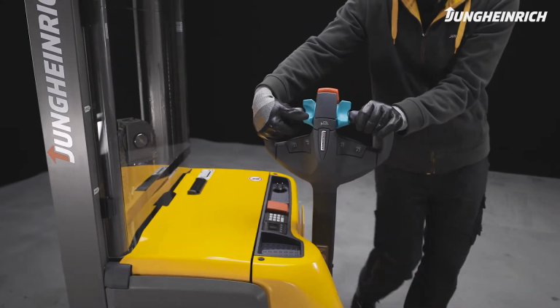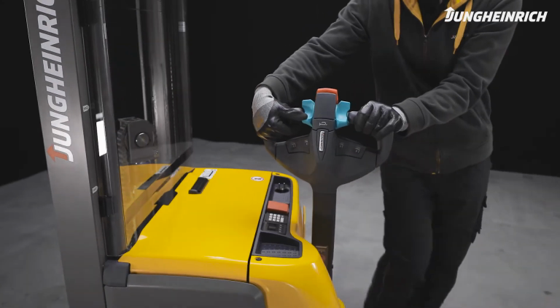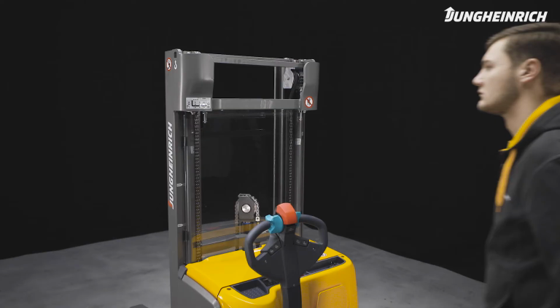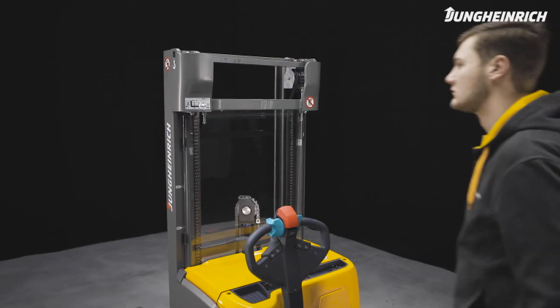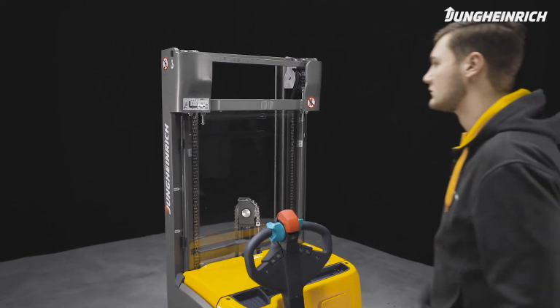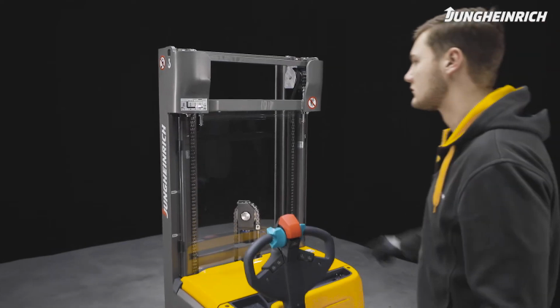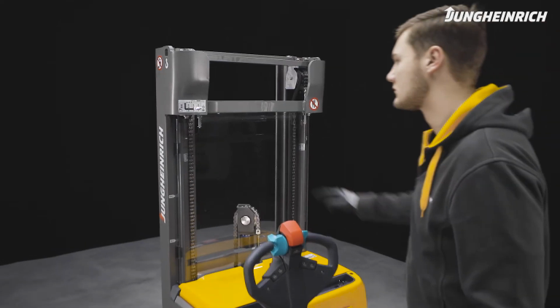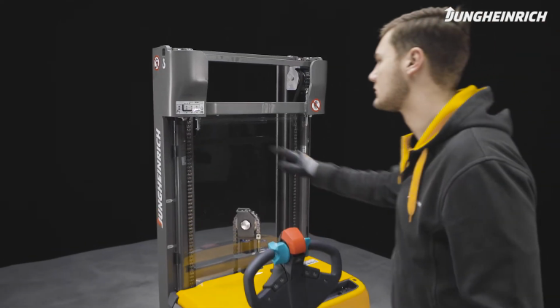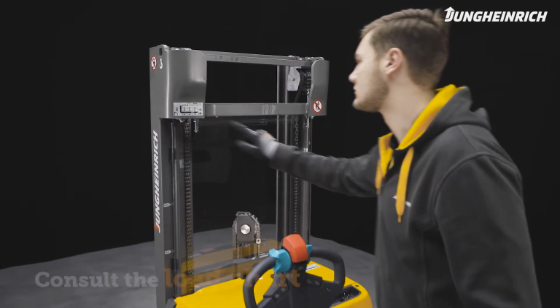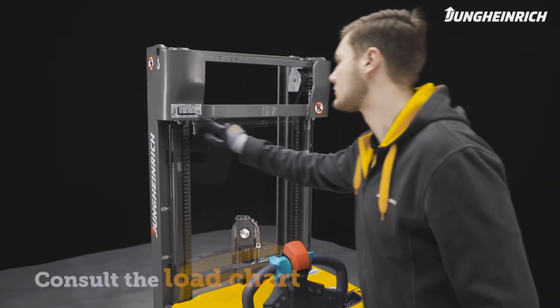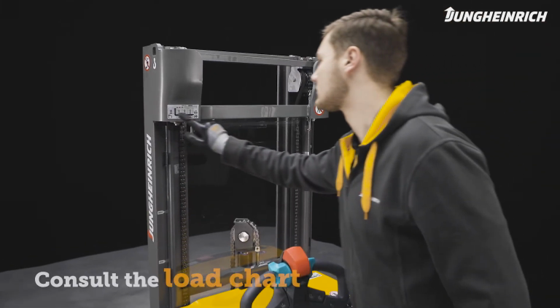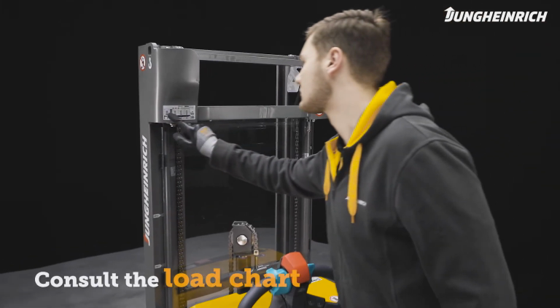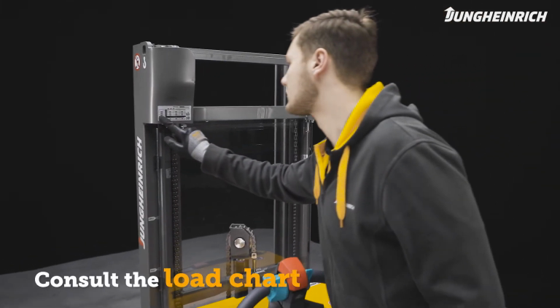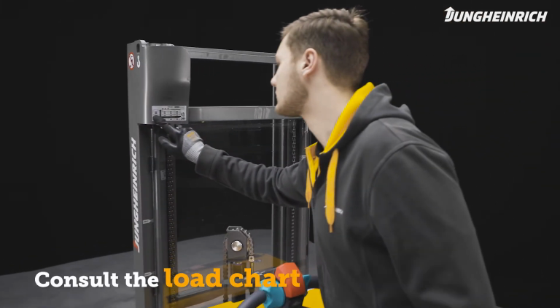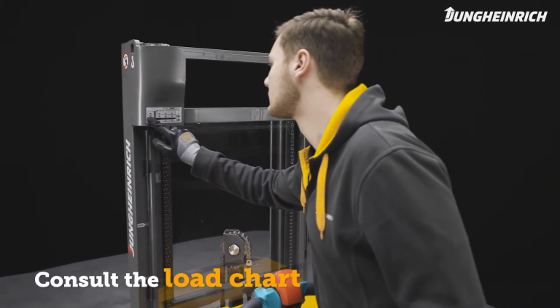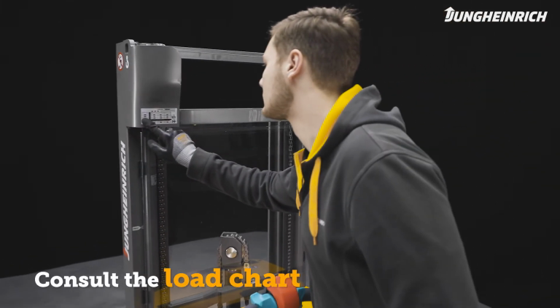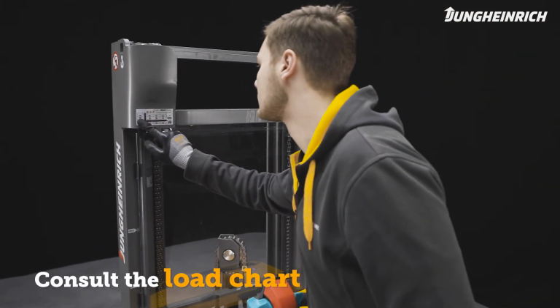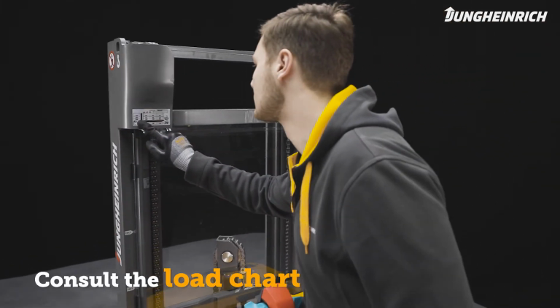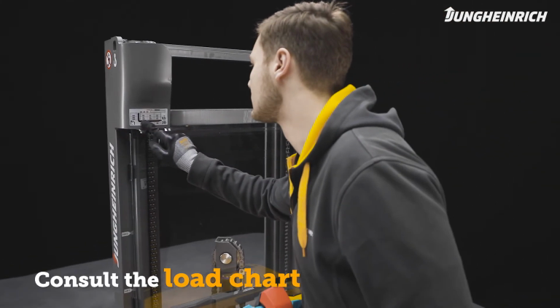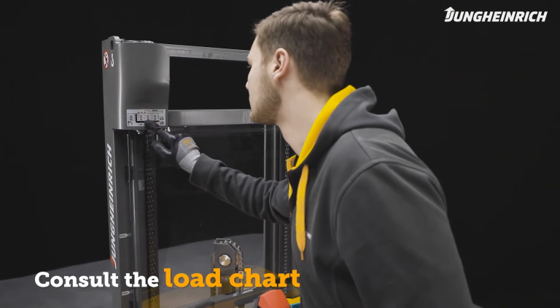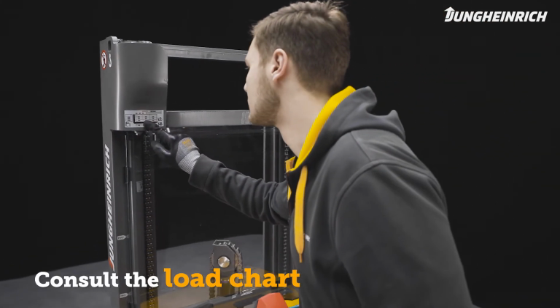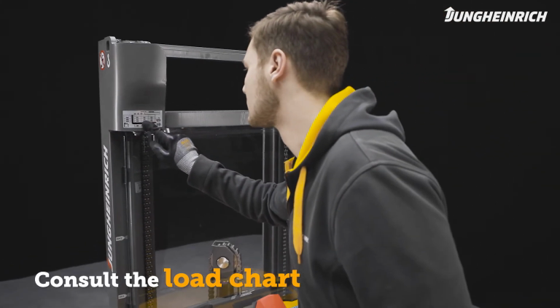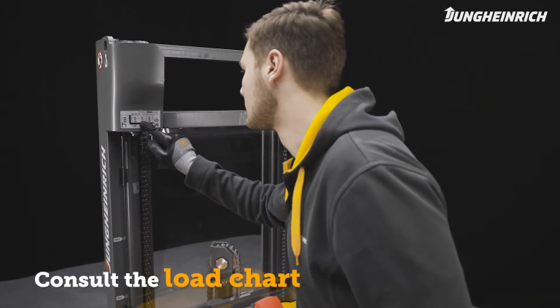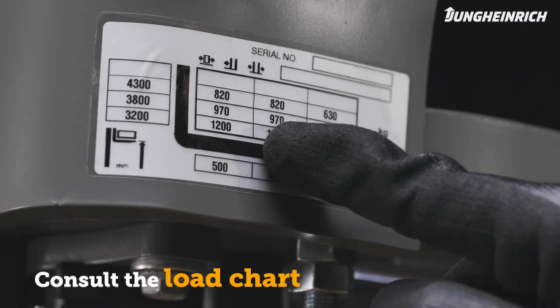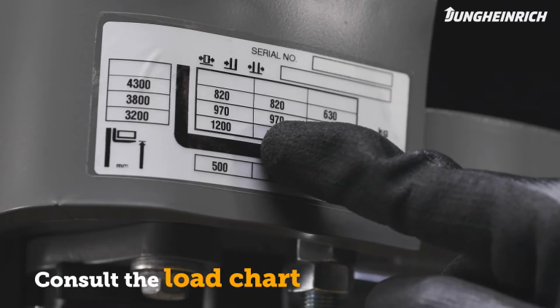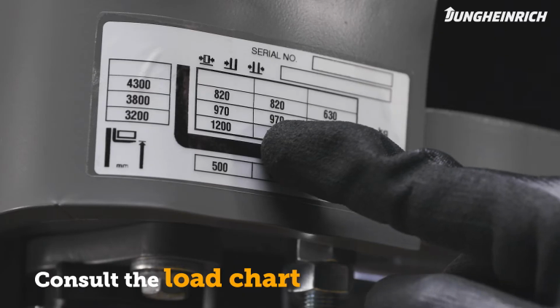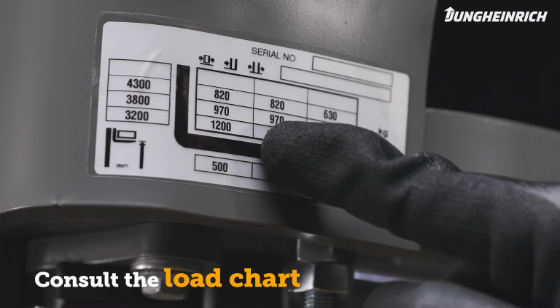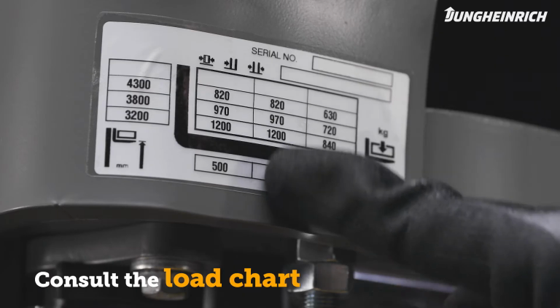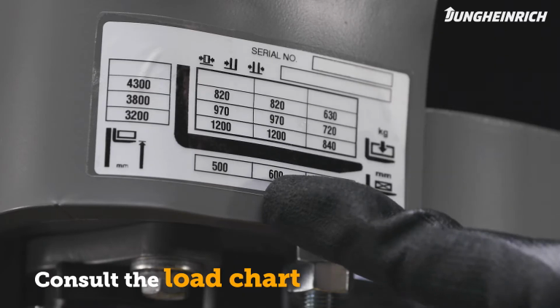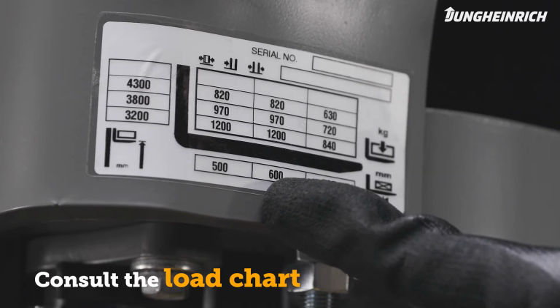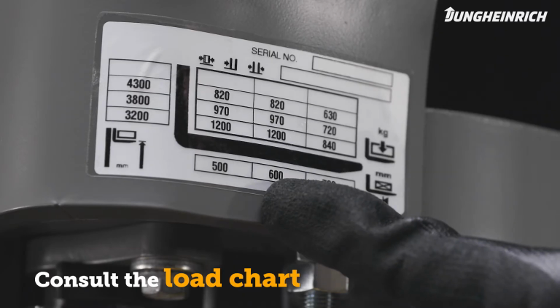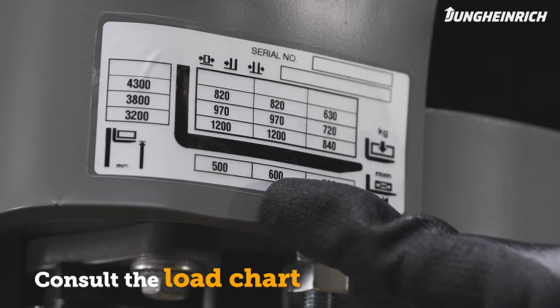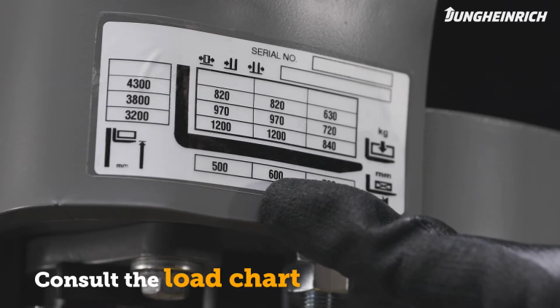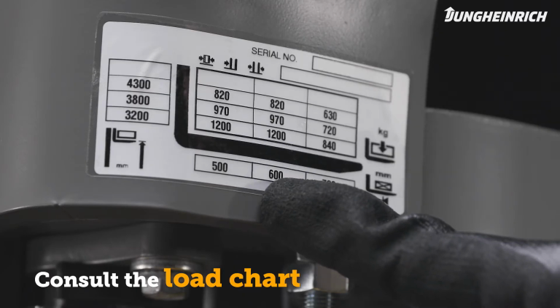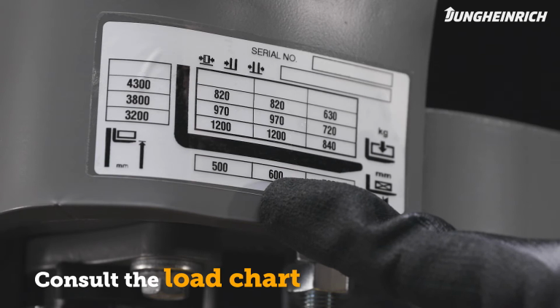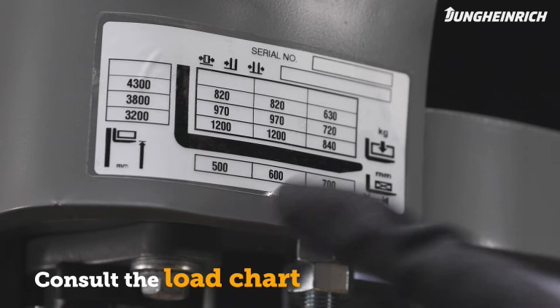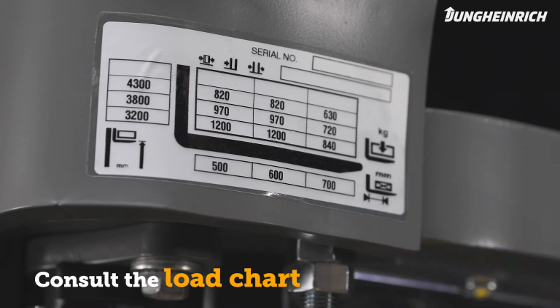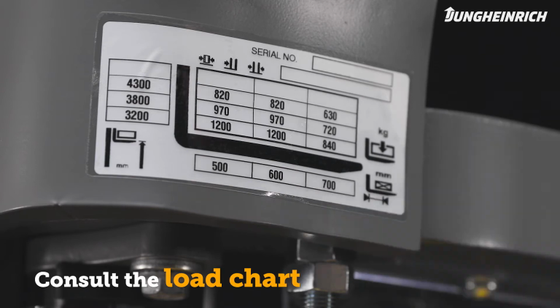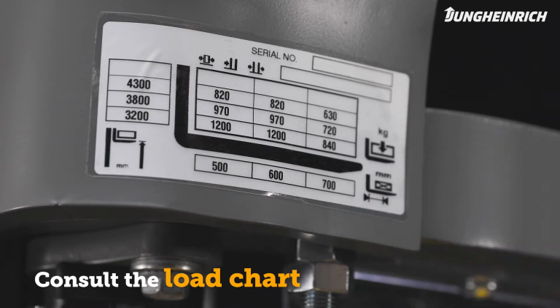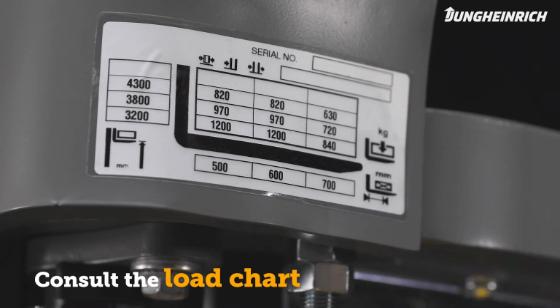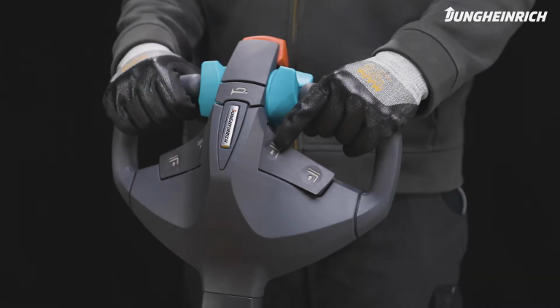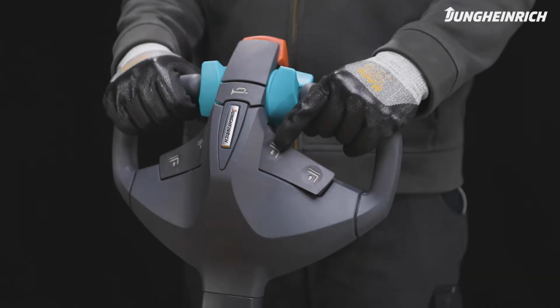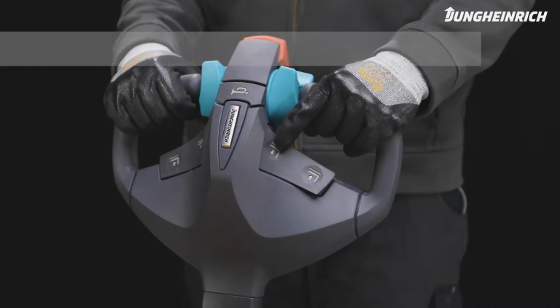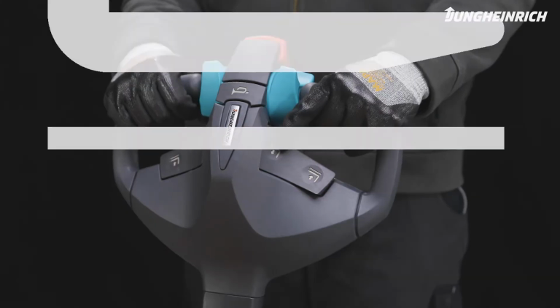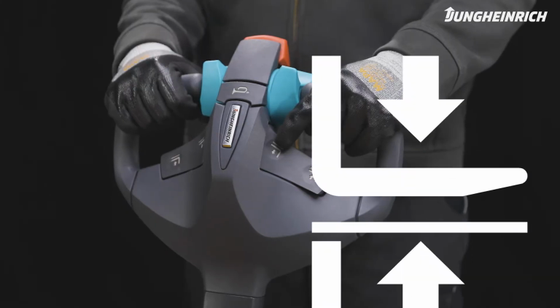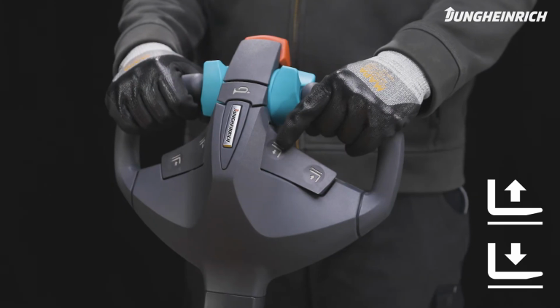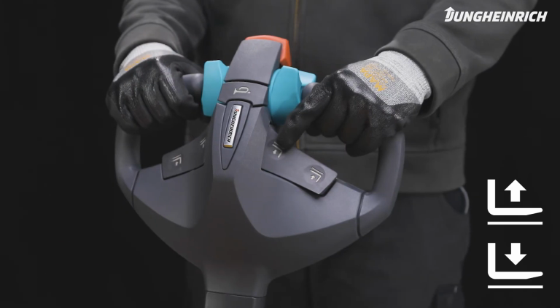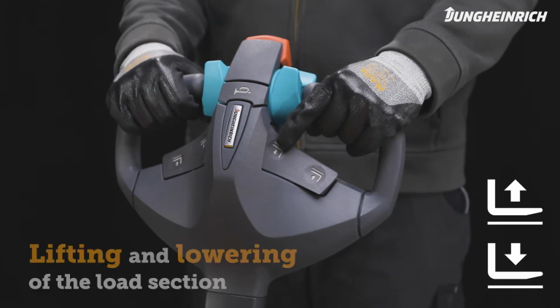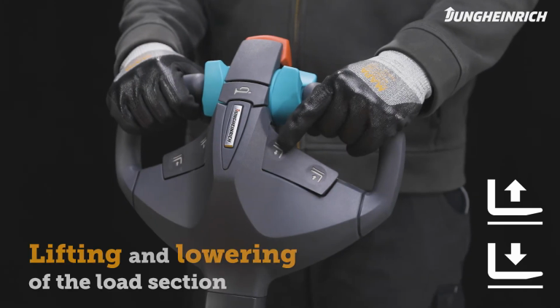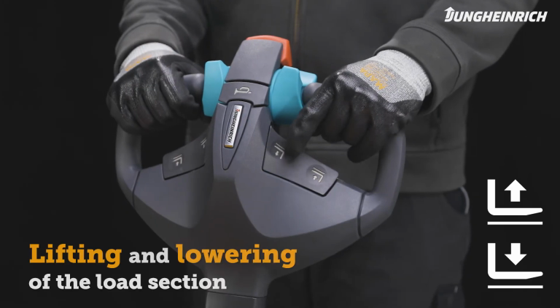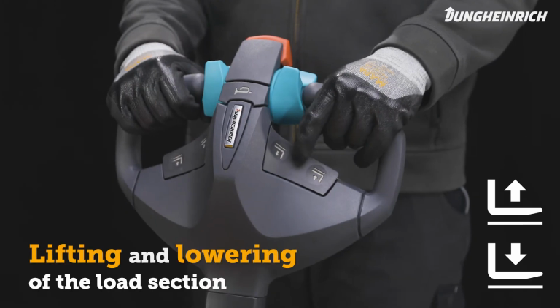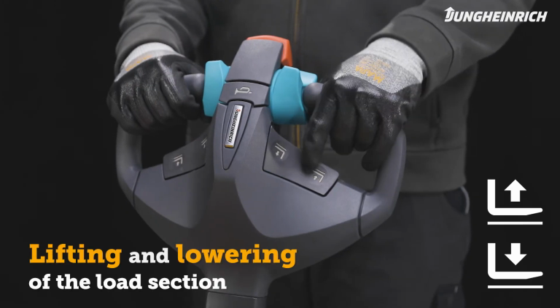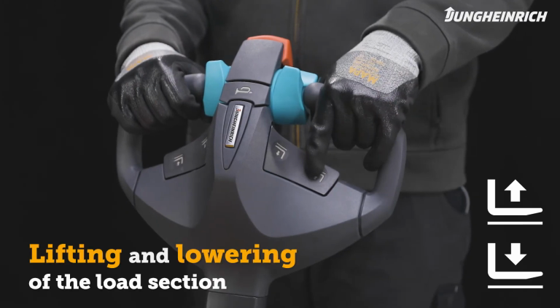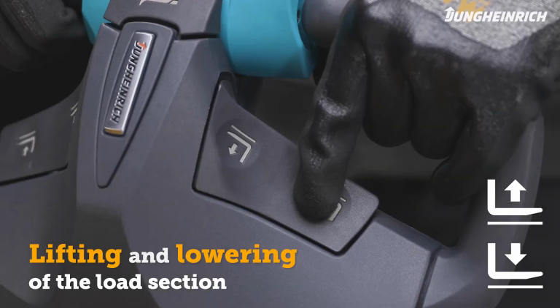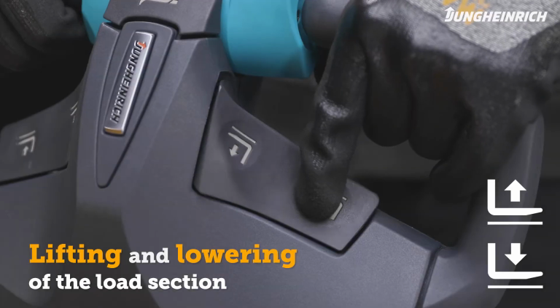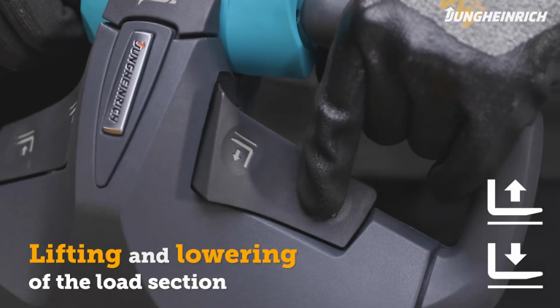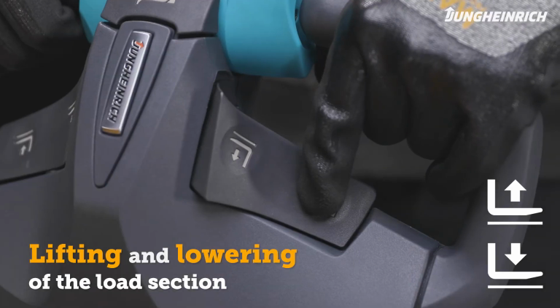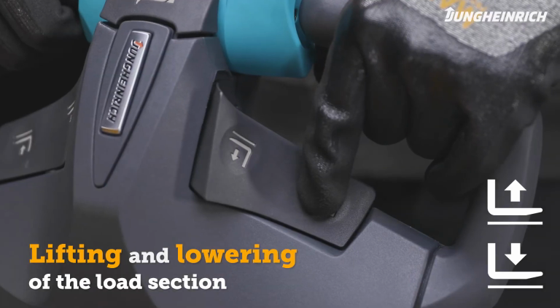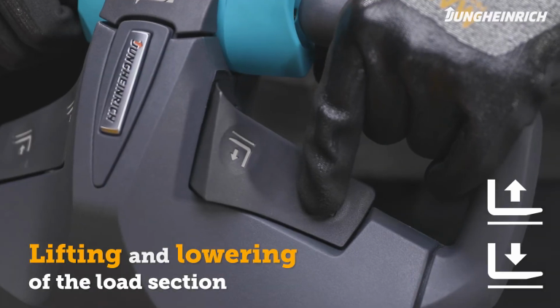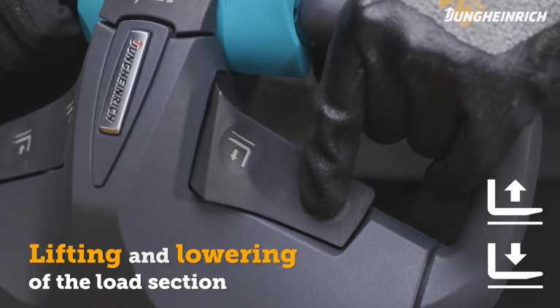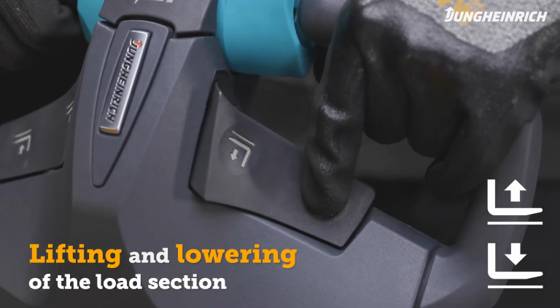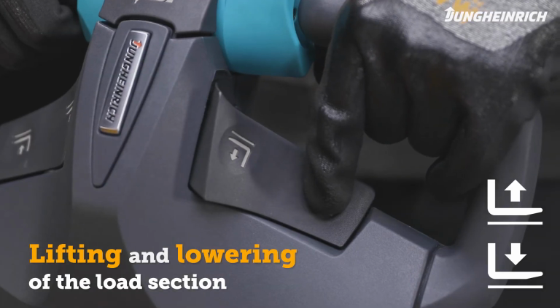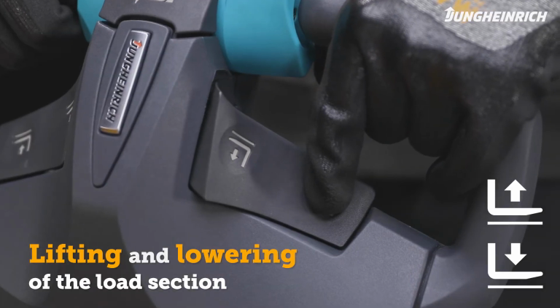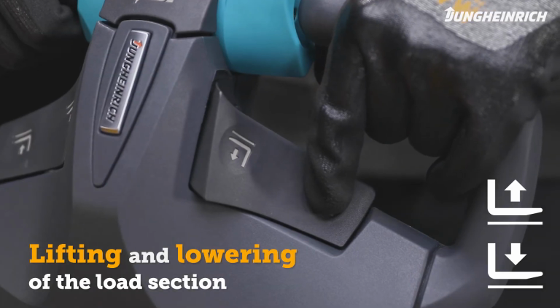Check the load capacity chart before lifting loads. The load section can be controlled with the lift or lower buttons.